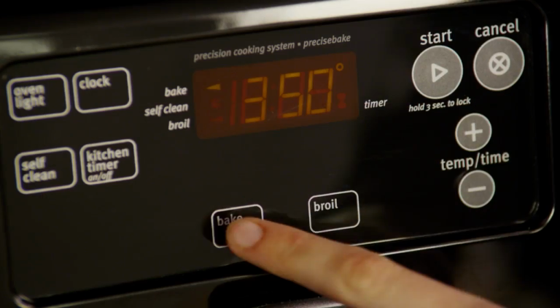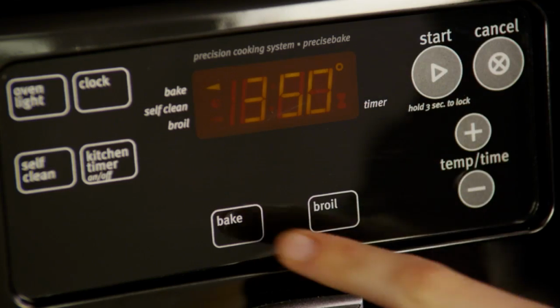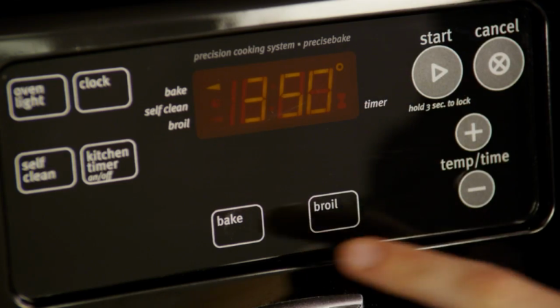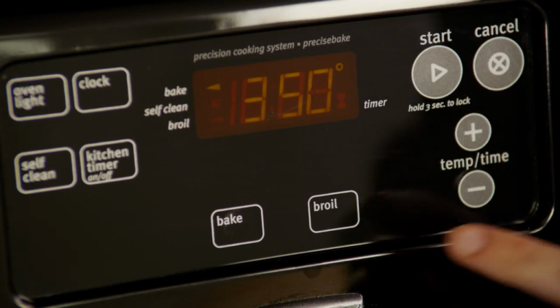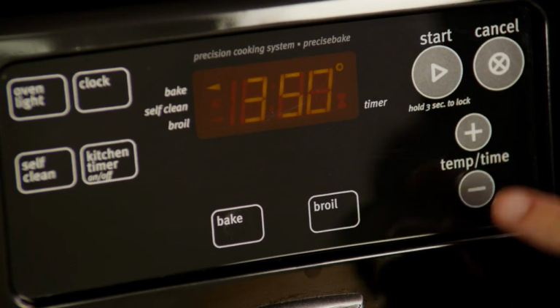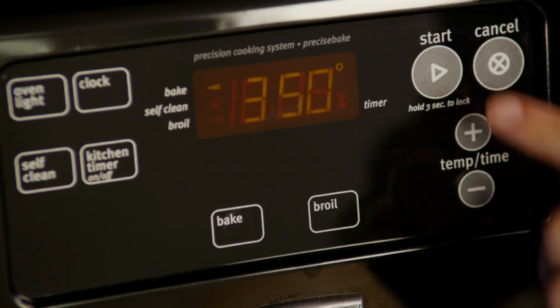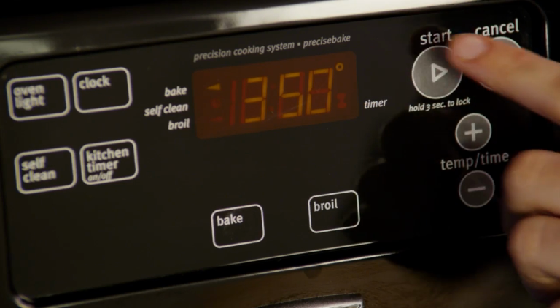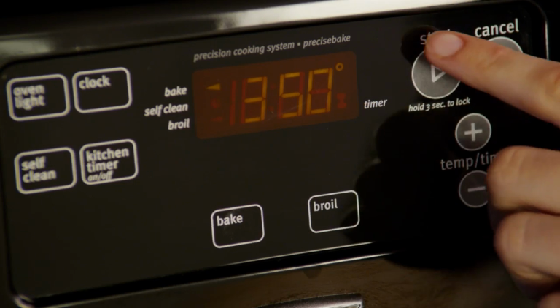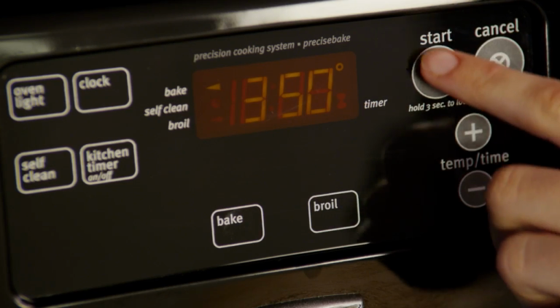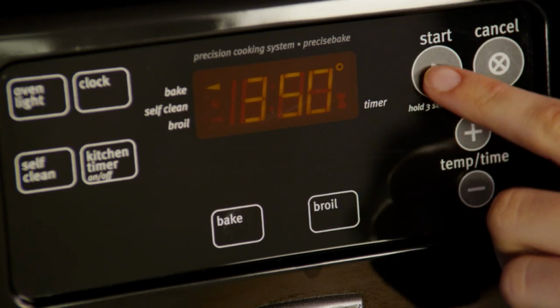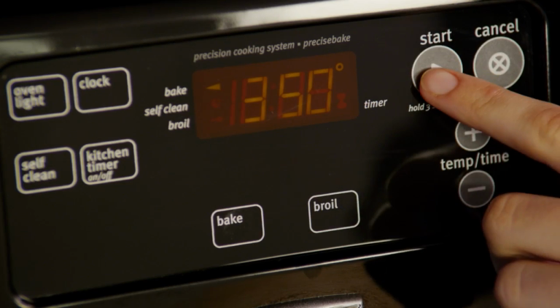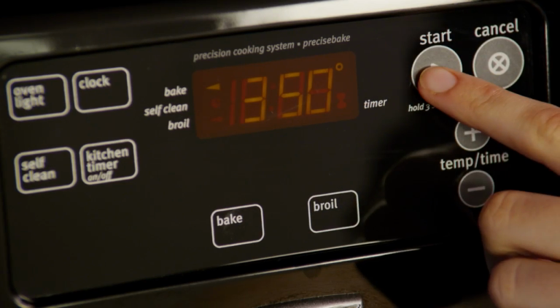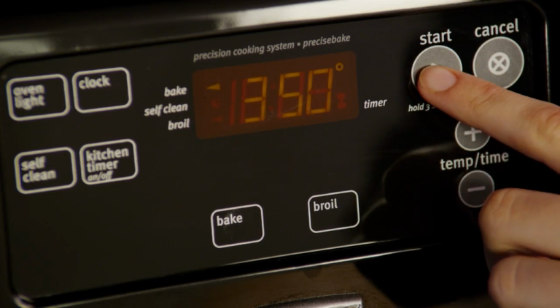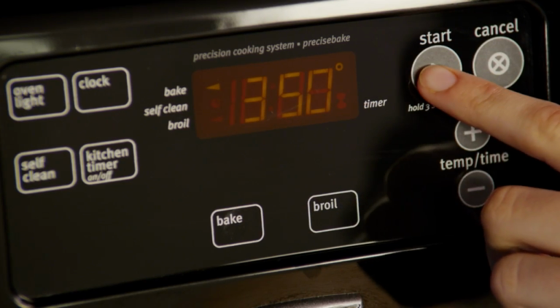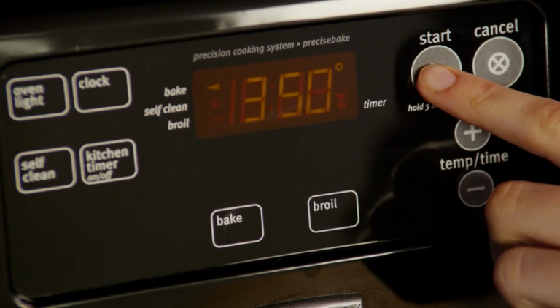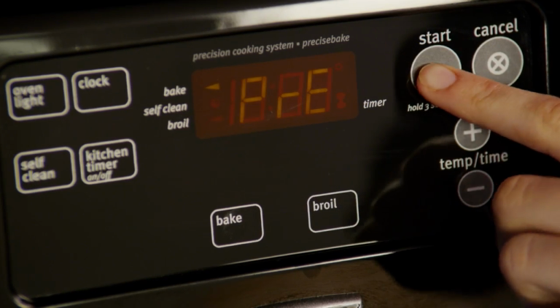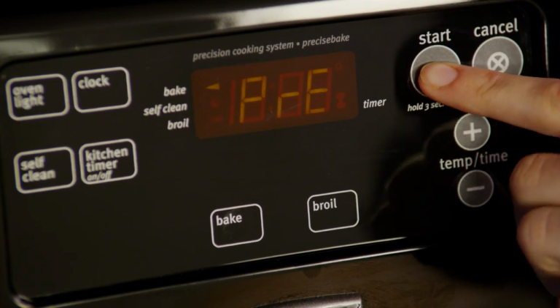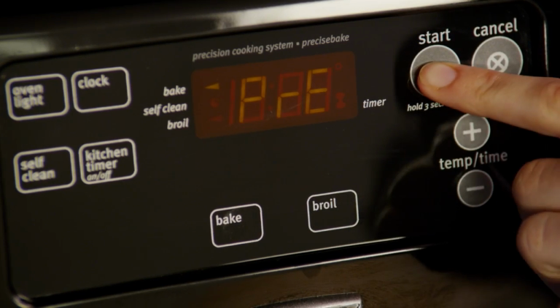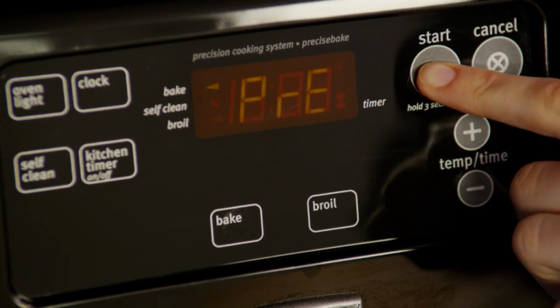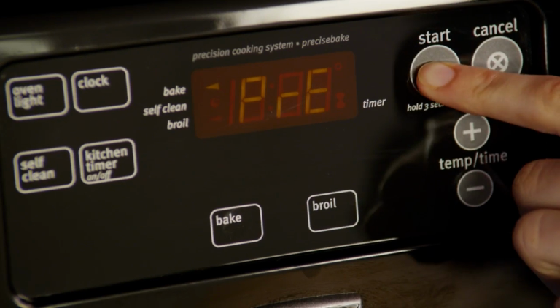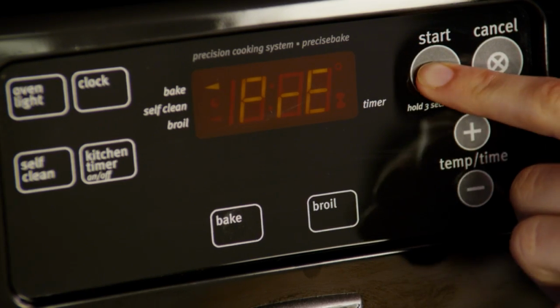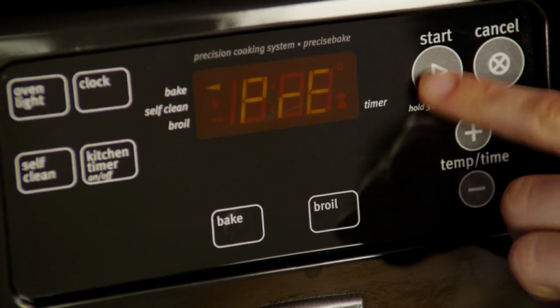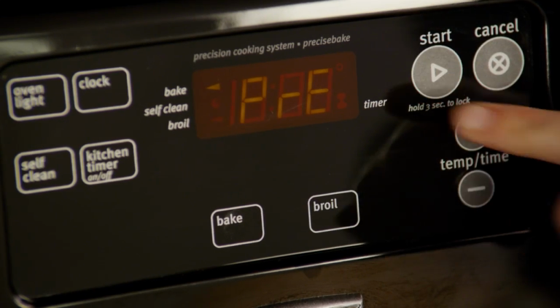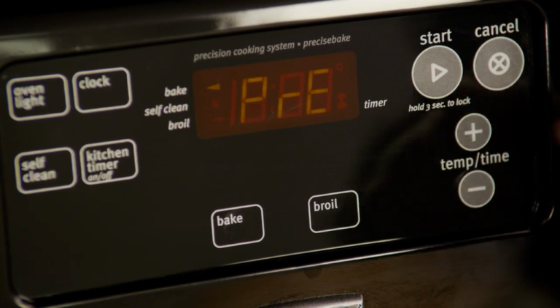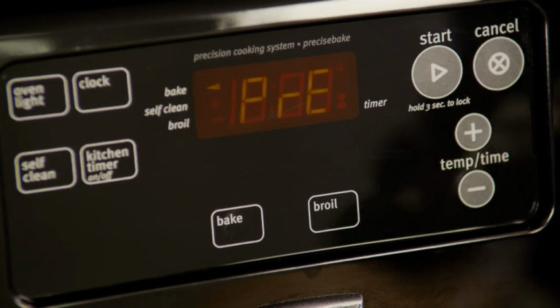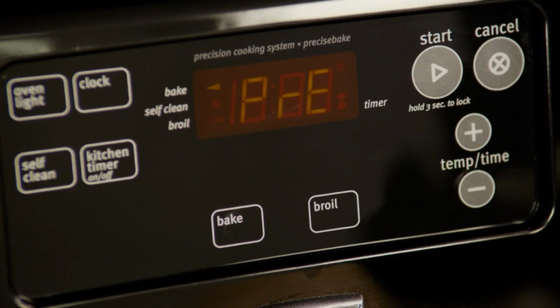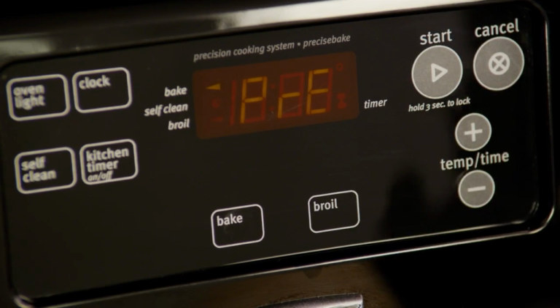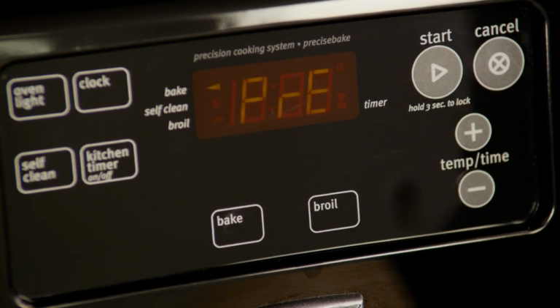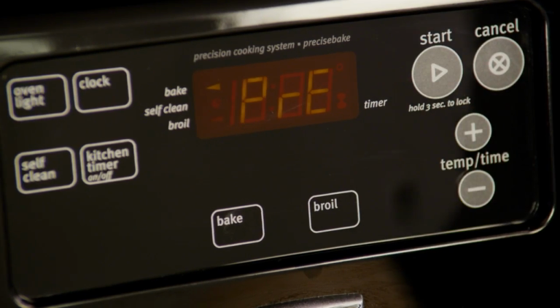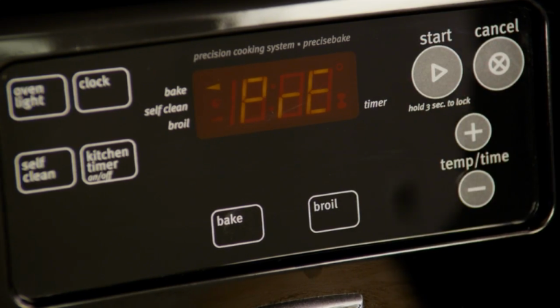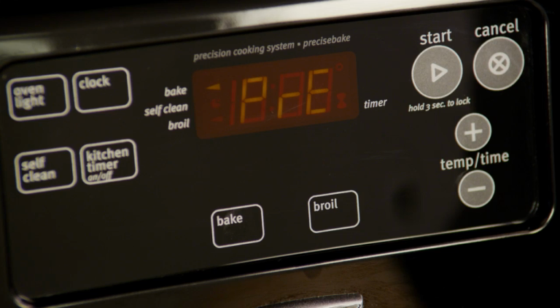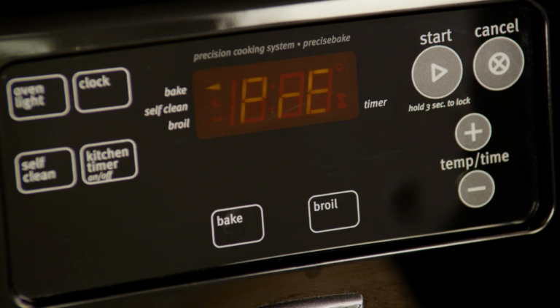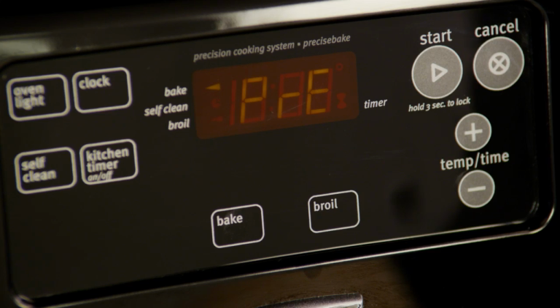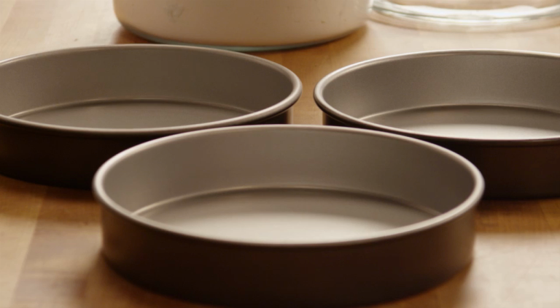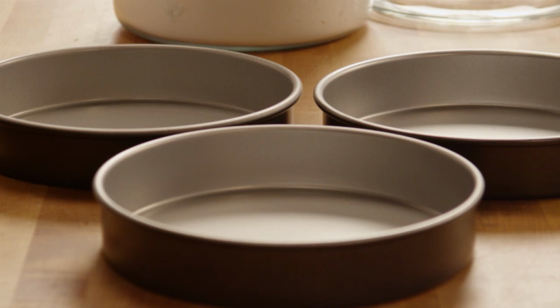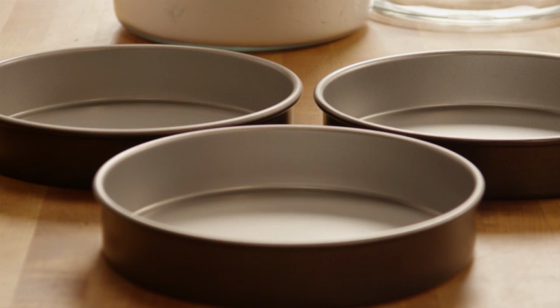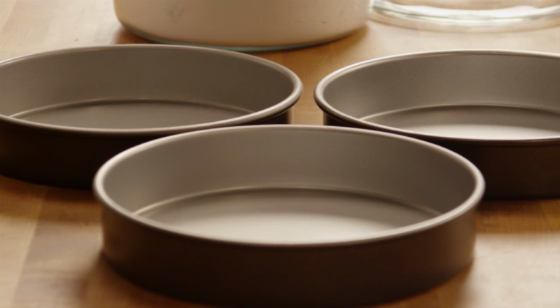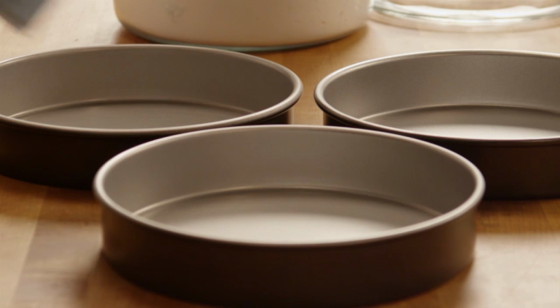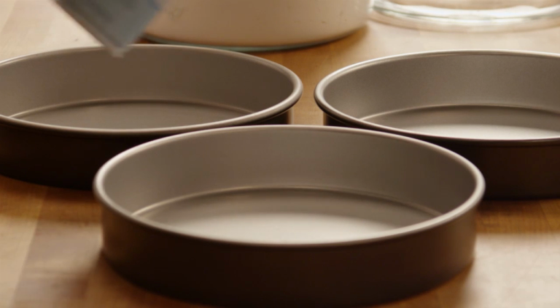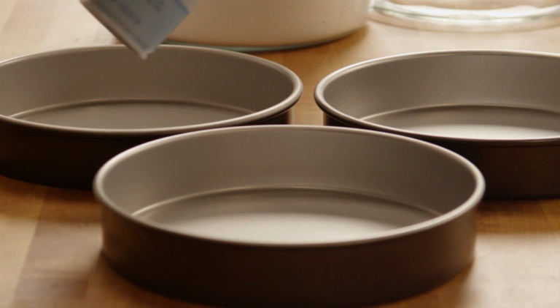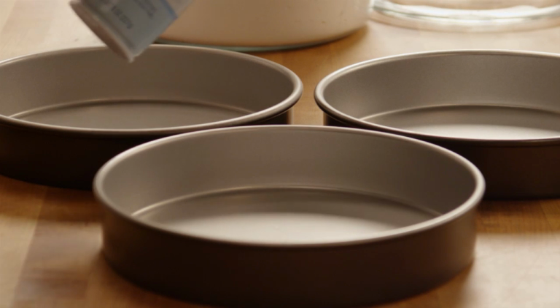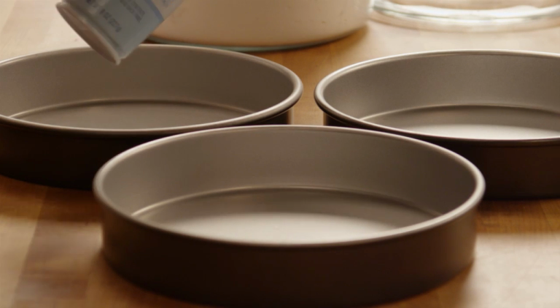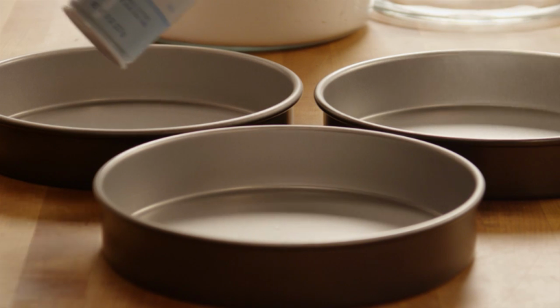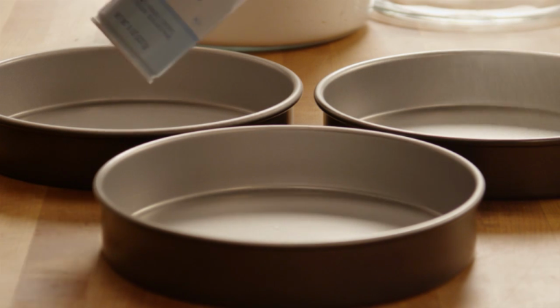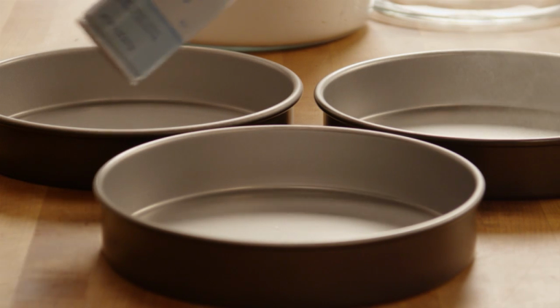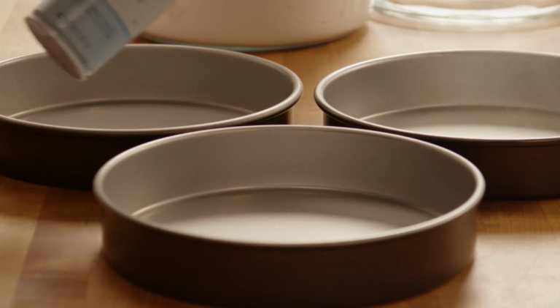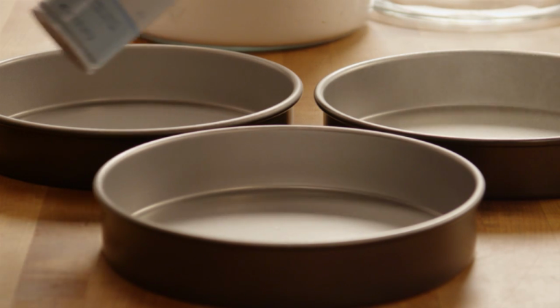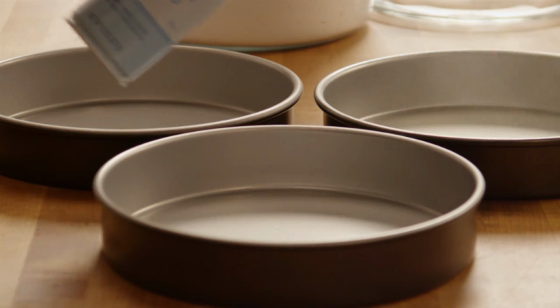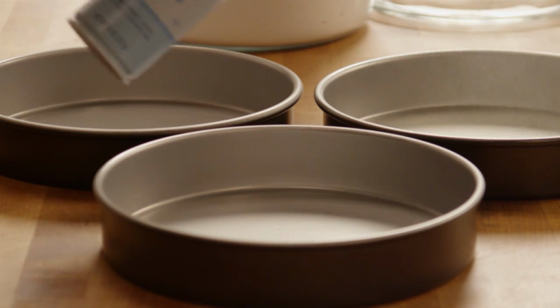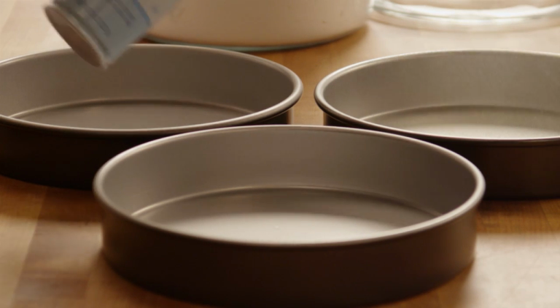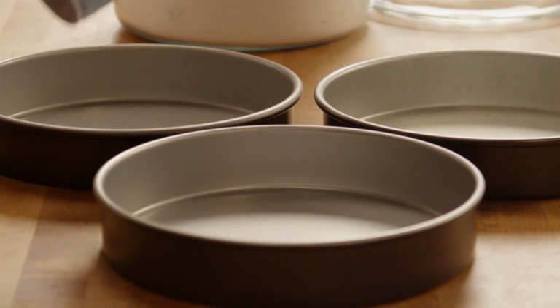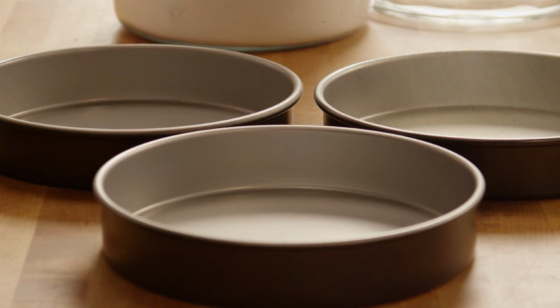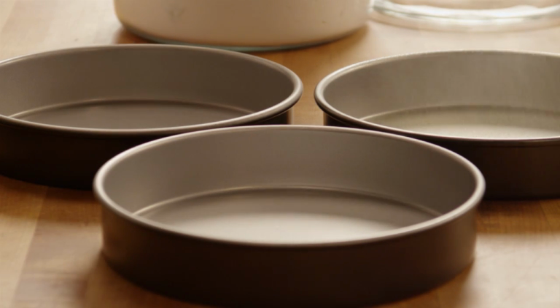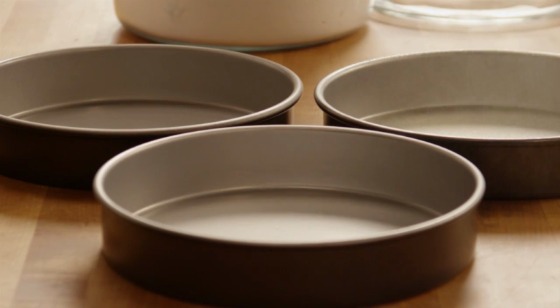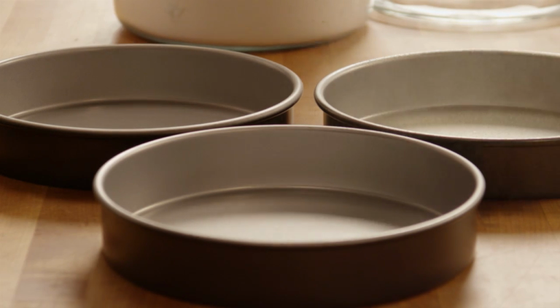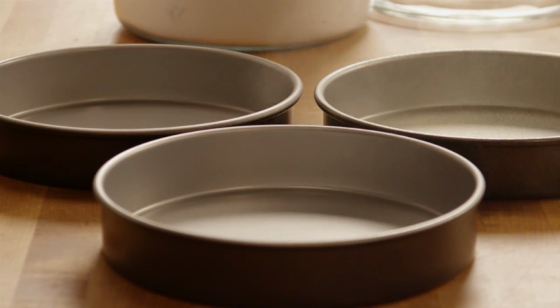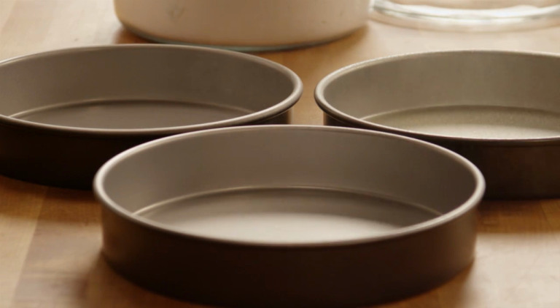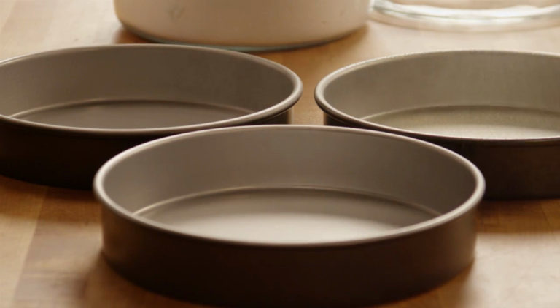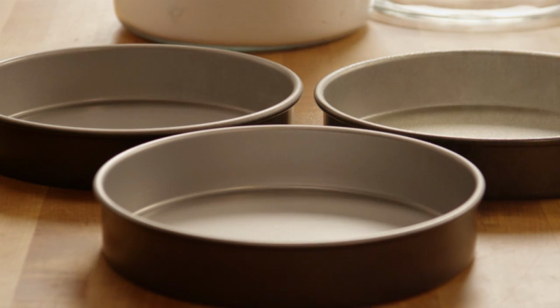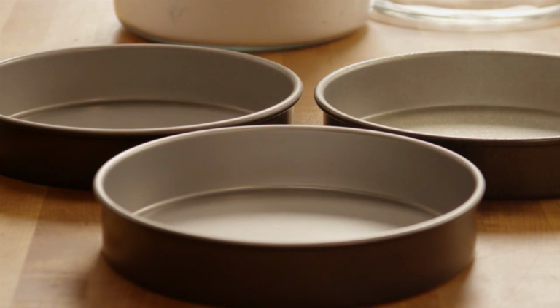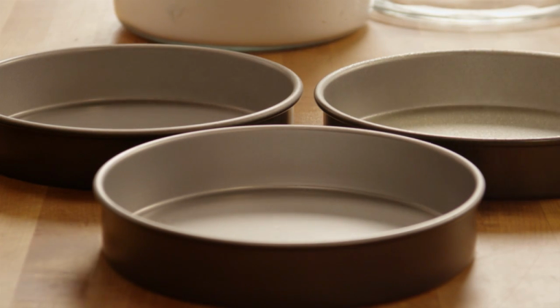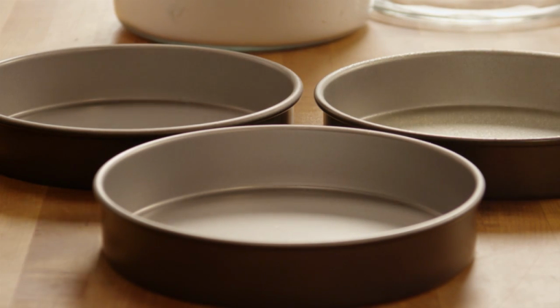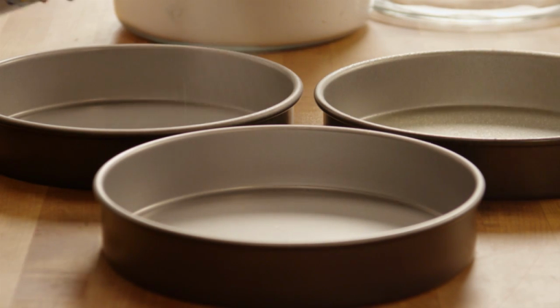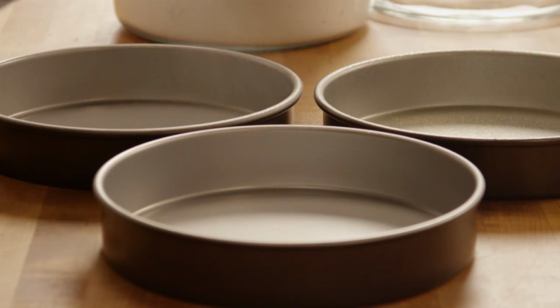Let's start by preheating the oven to 350 degrees. Now grease and flour three nine-inch cake pans.